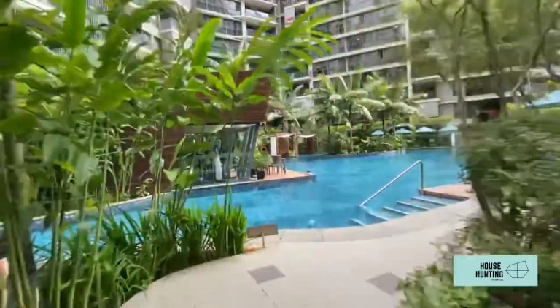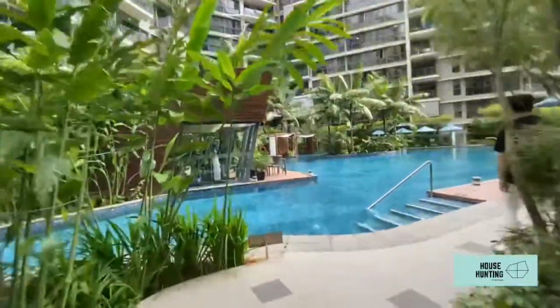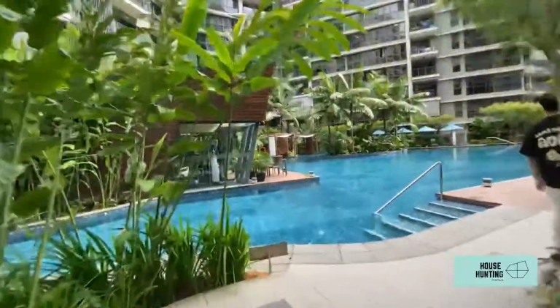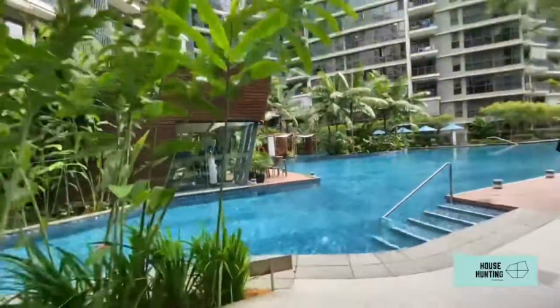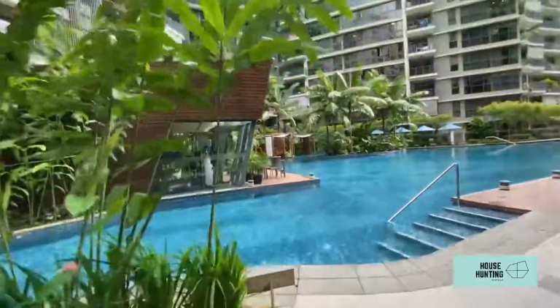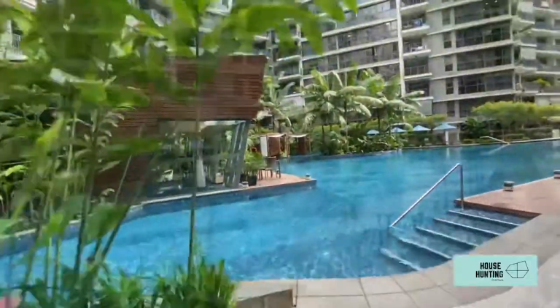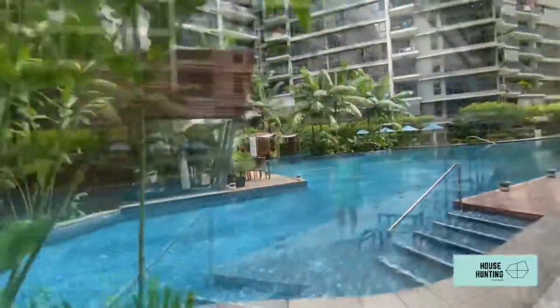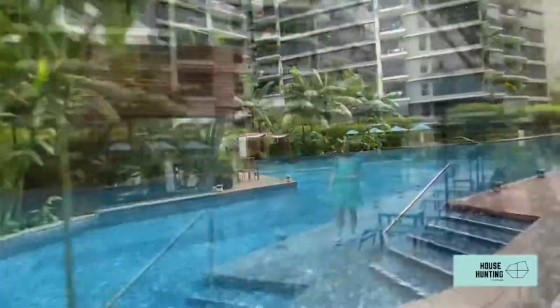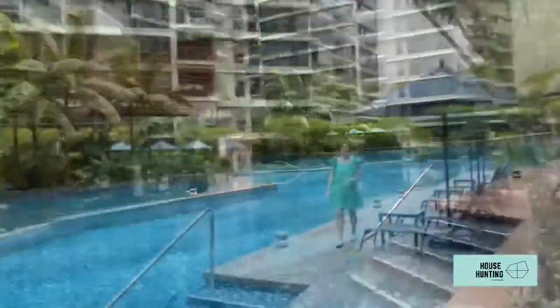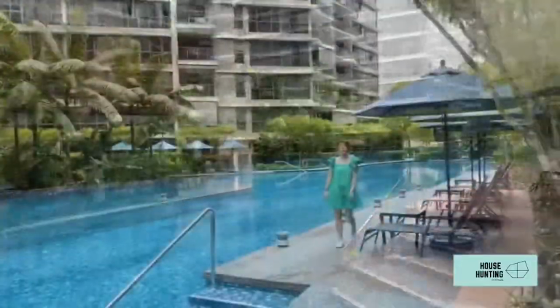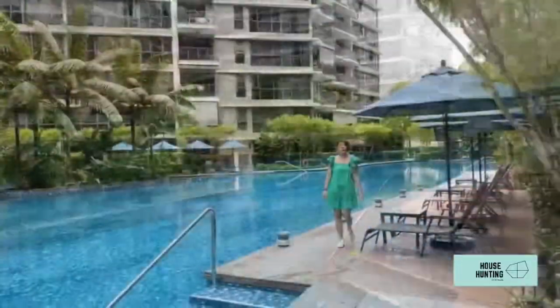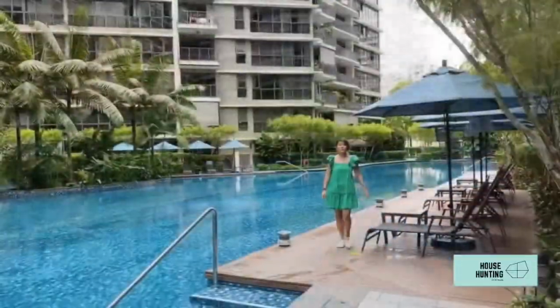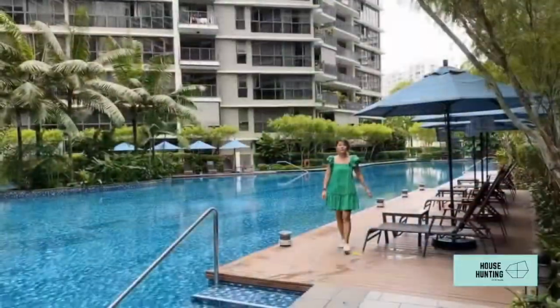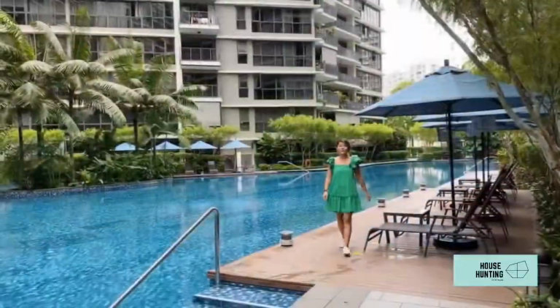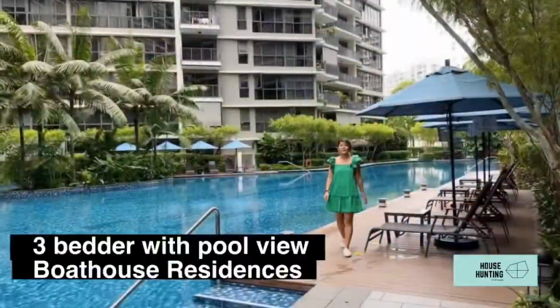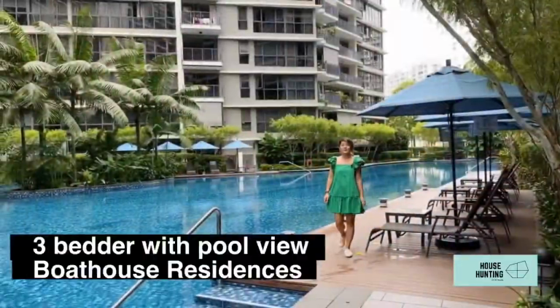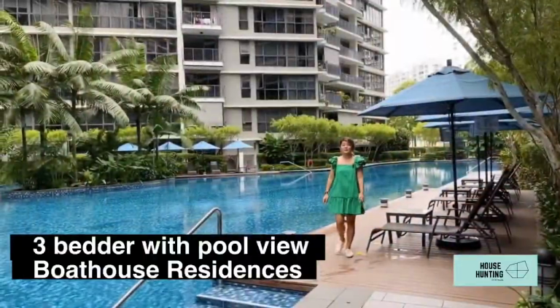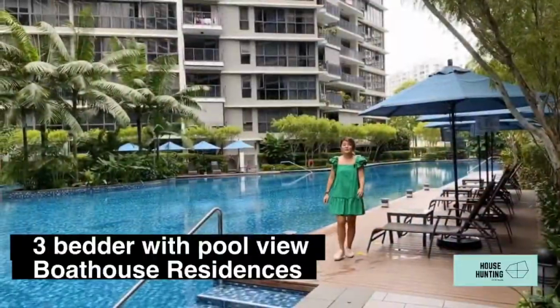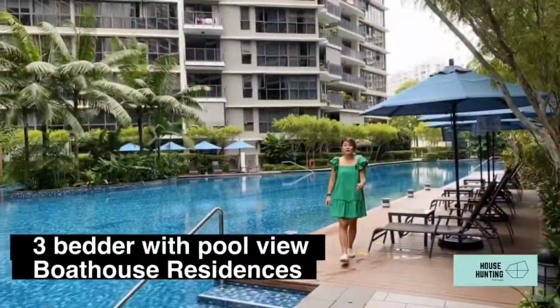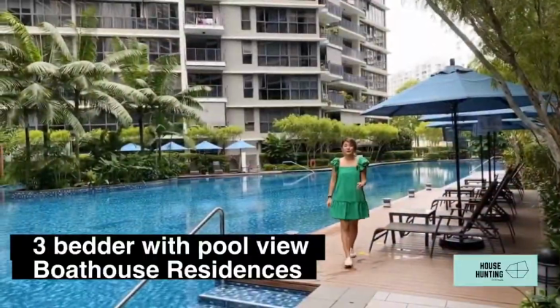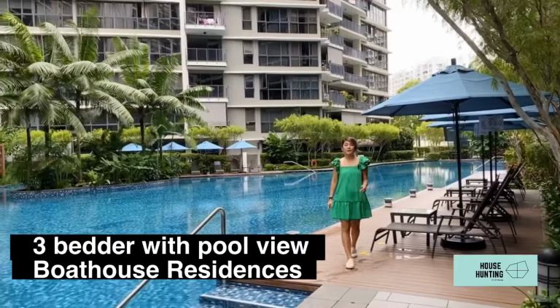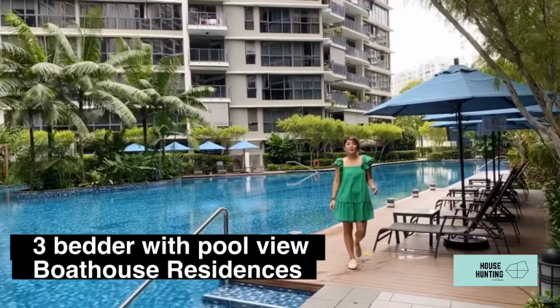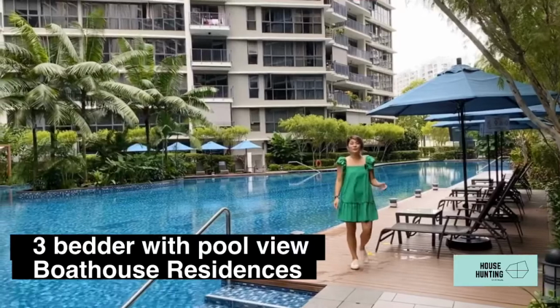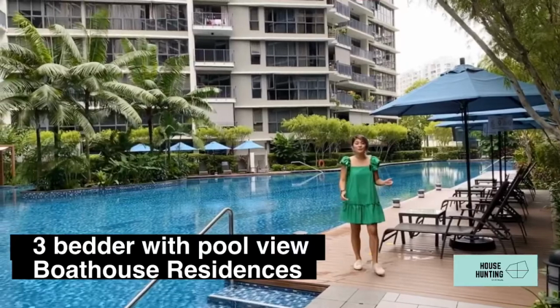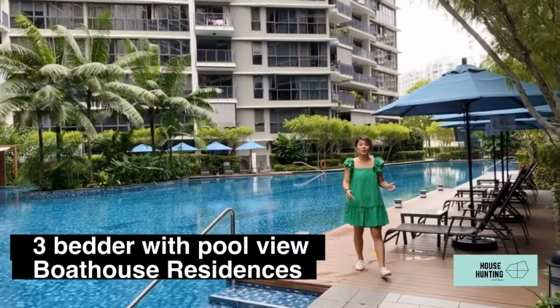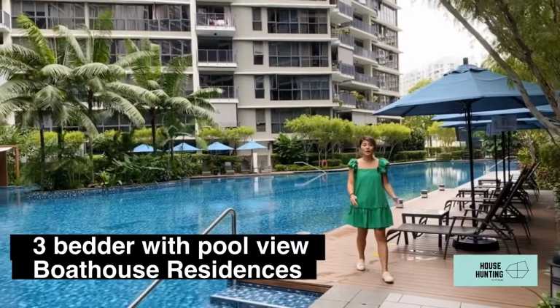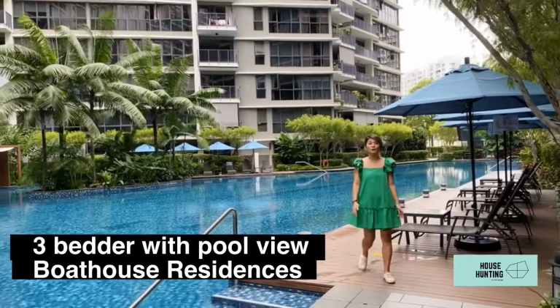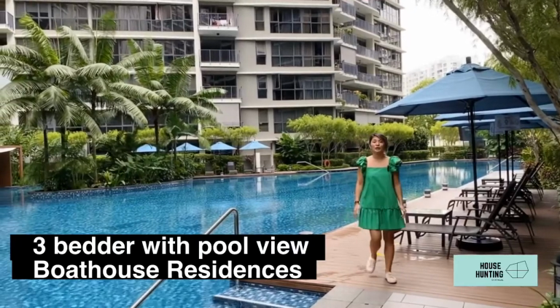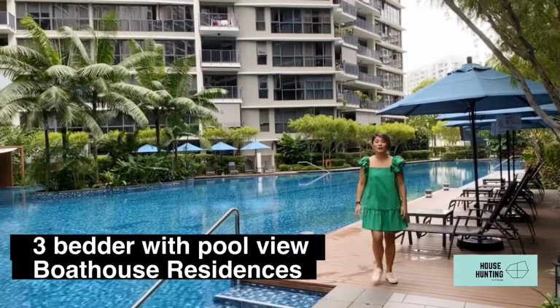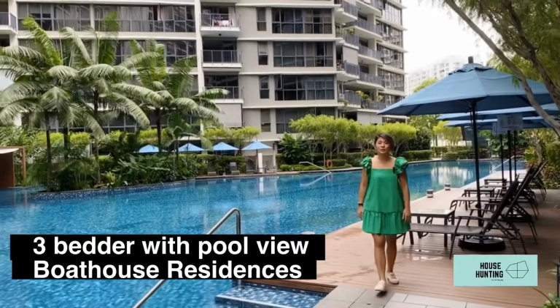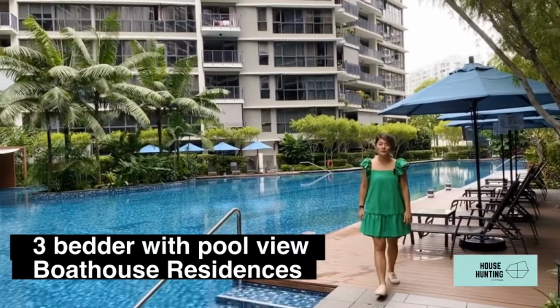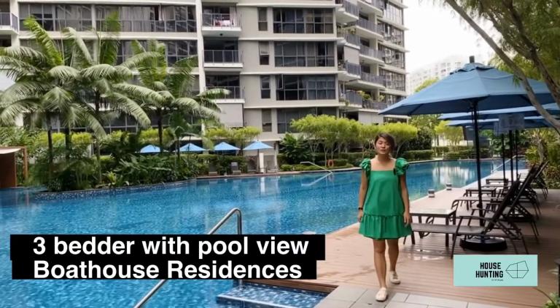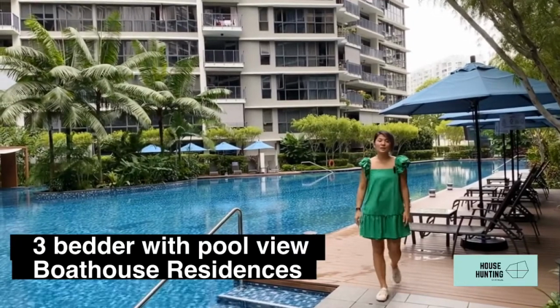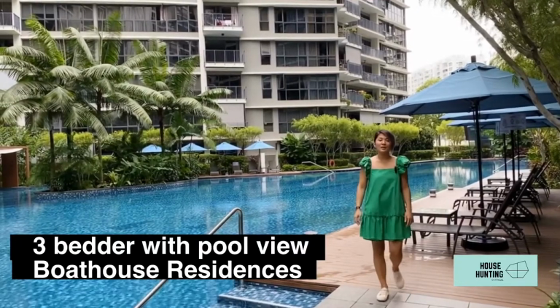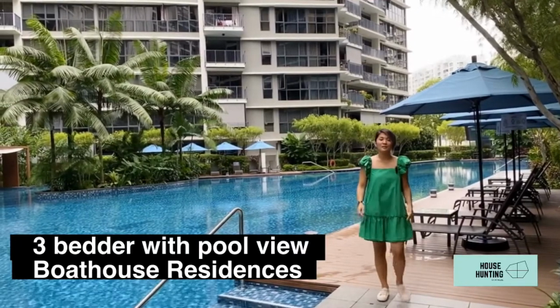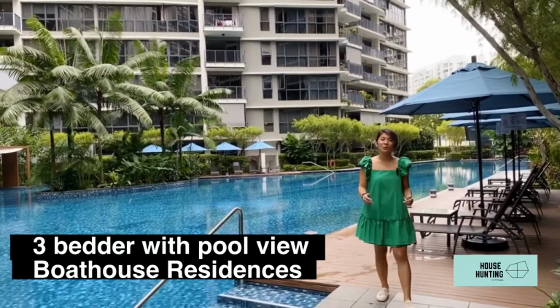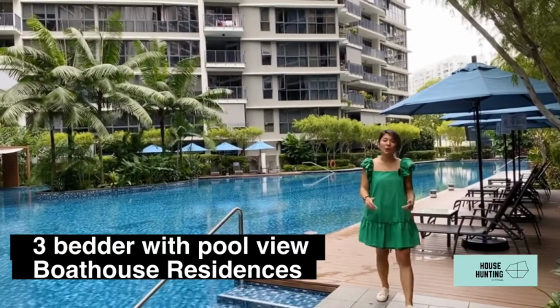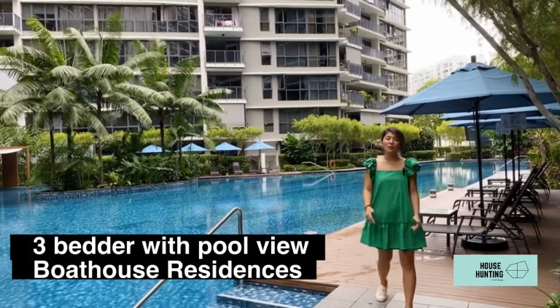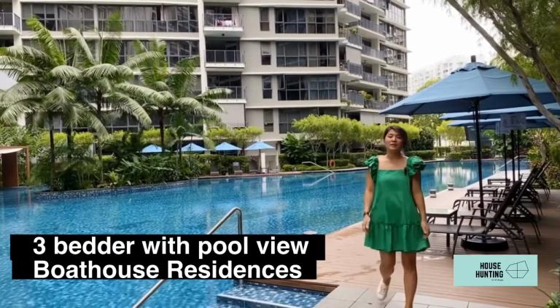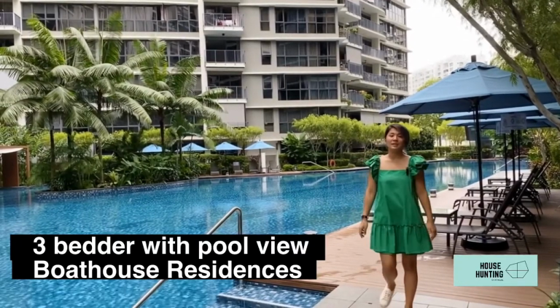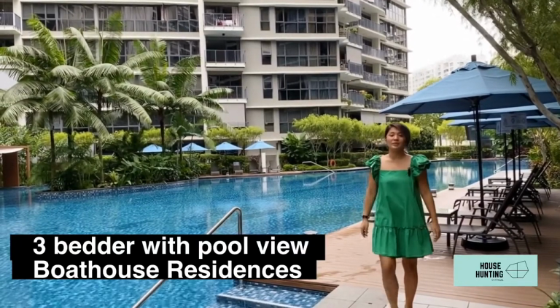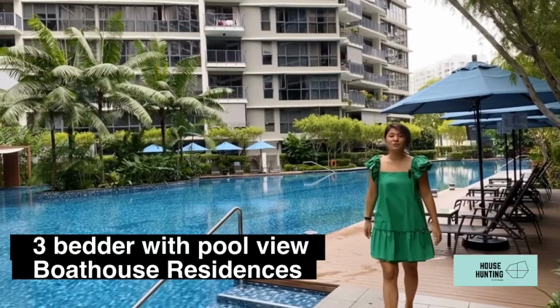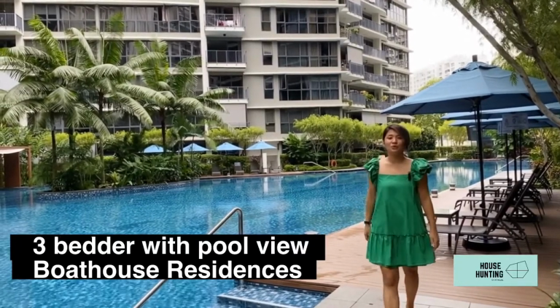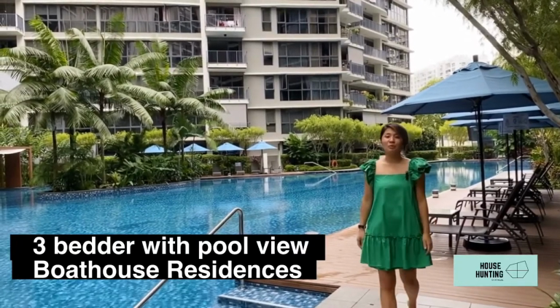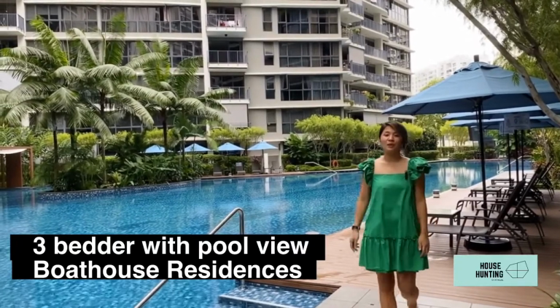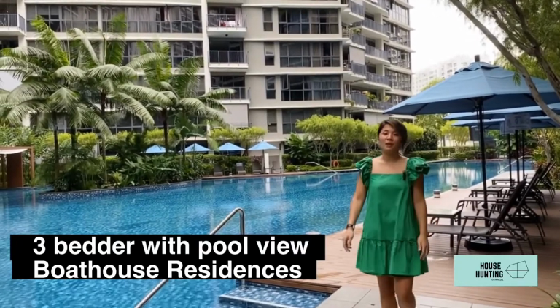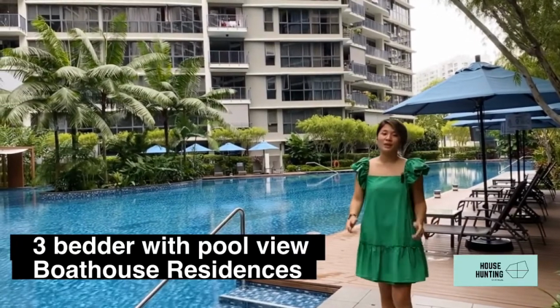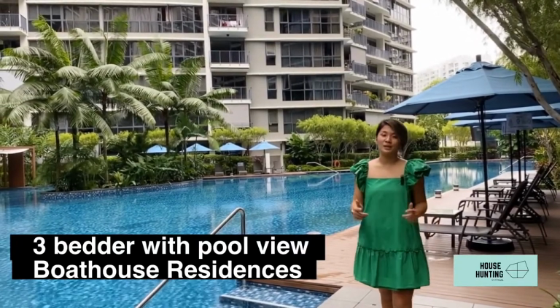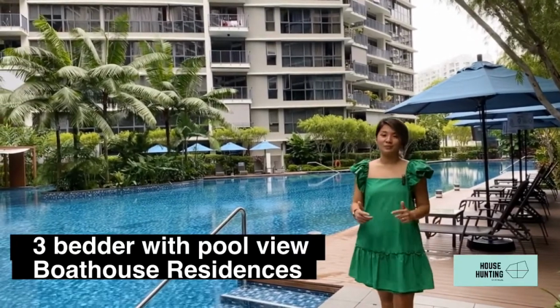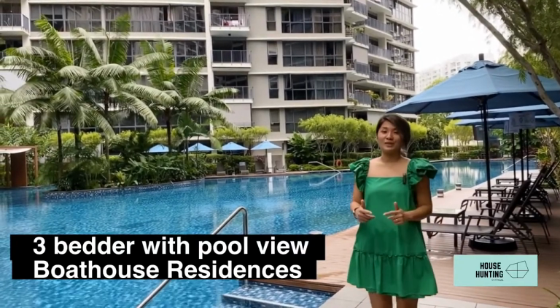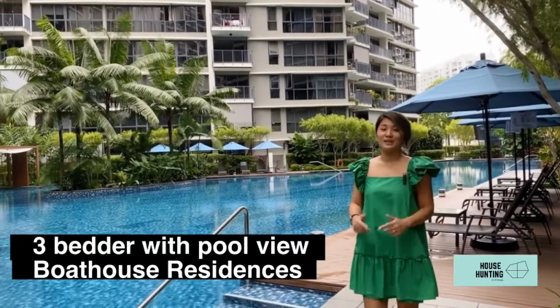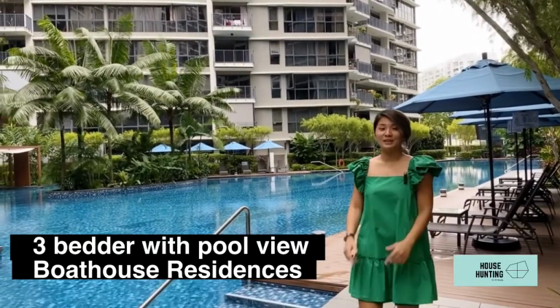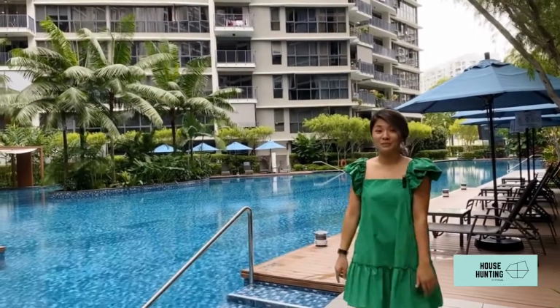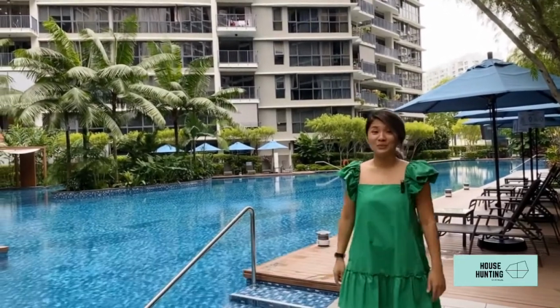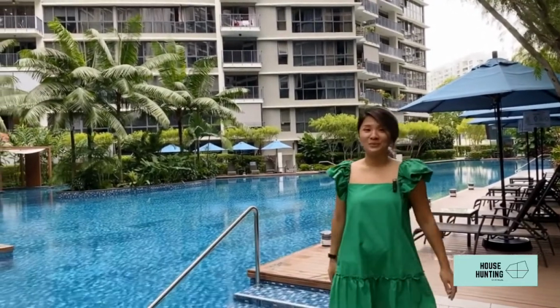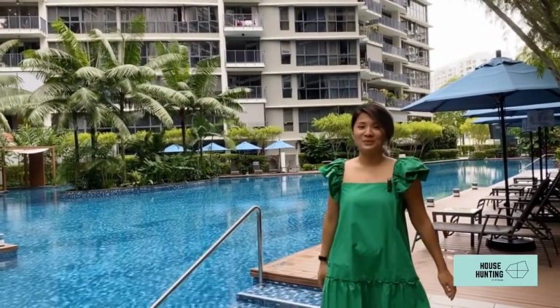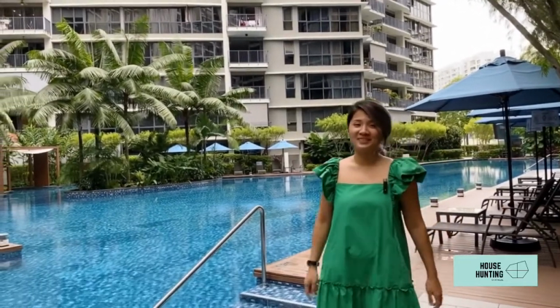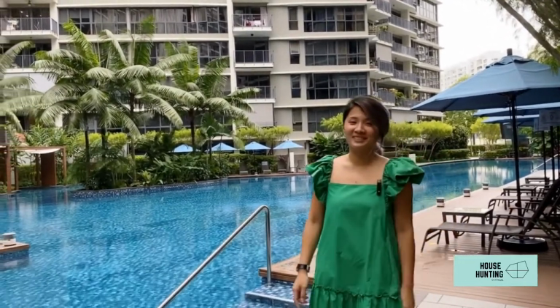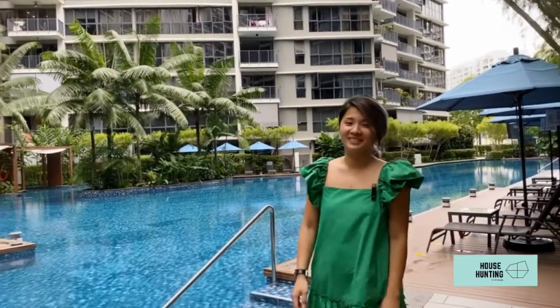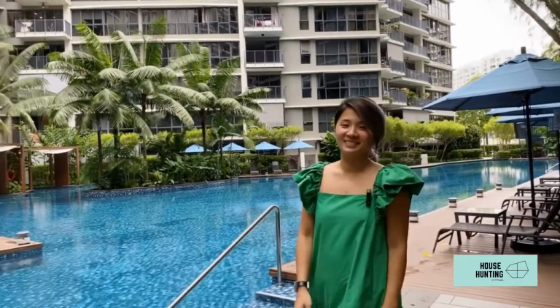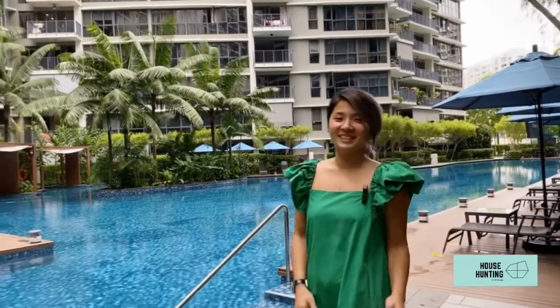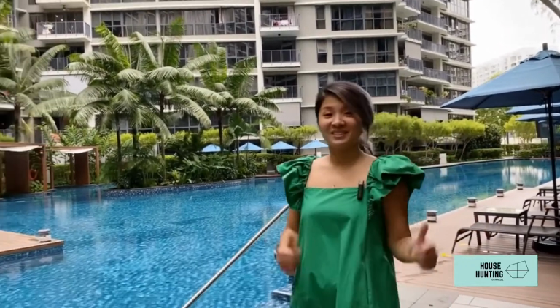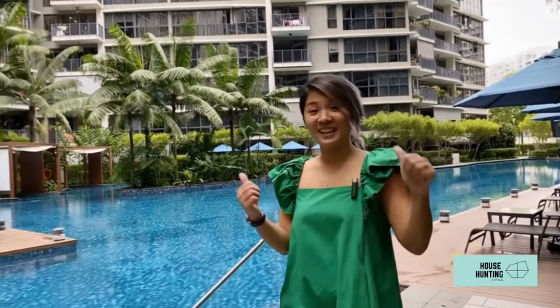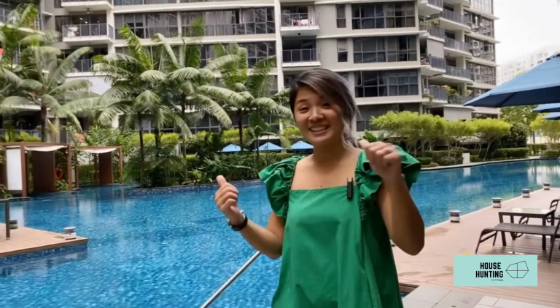This is Bauhaus Residences, and we are here to check out a good-sized, well-maintained three-bedder that's facing the pool. Let's go hunting!